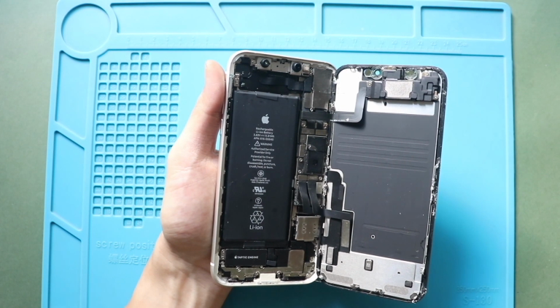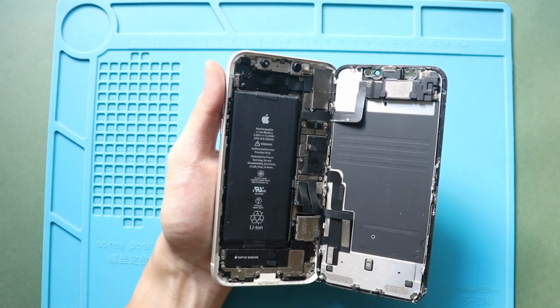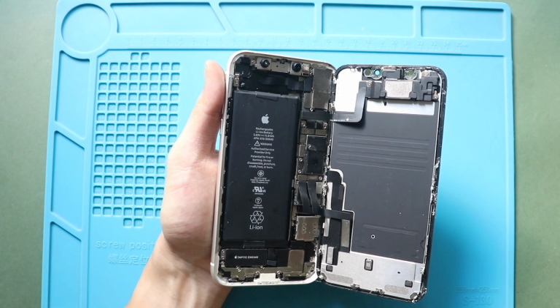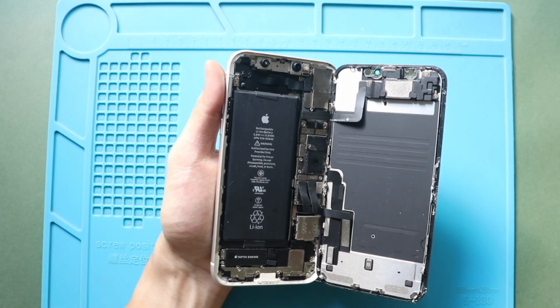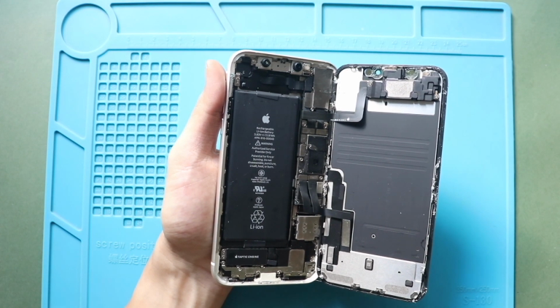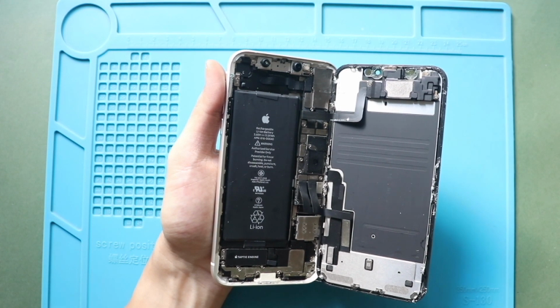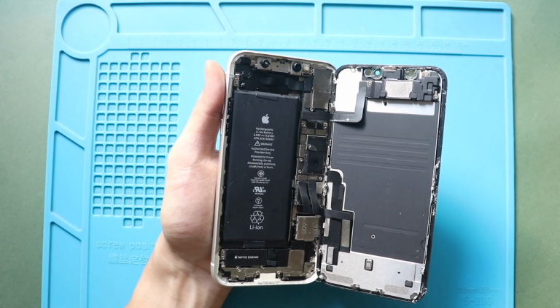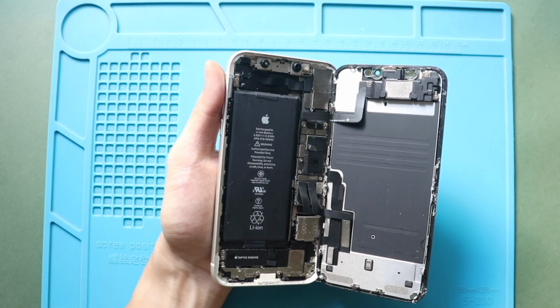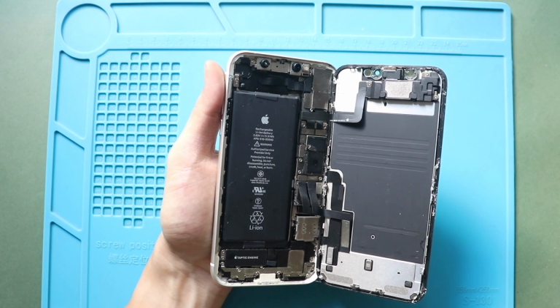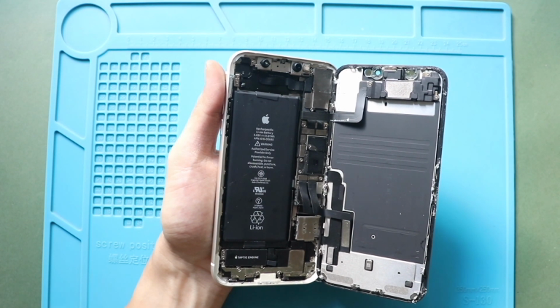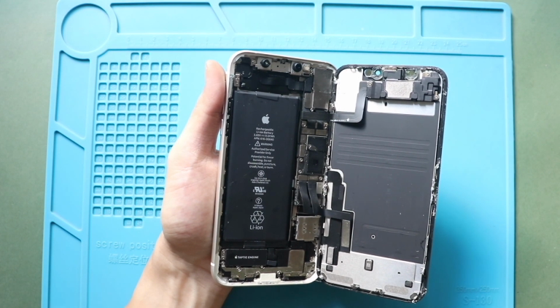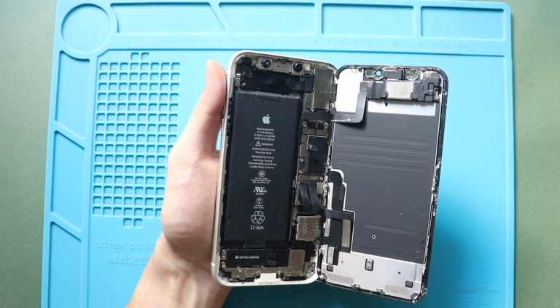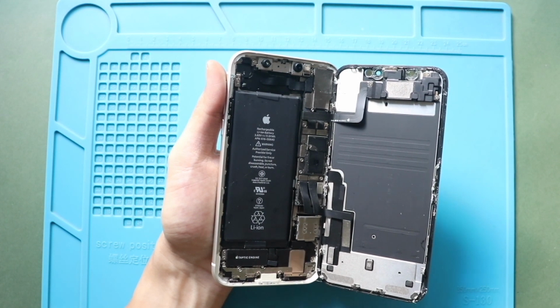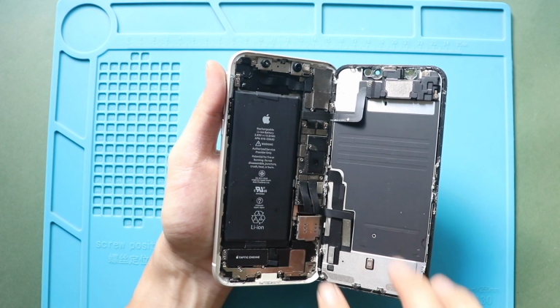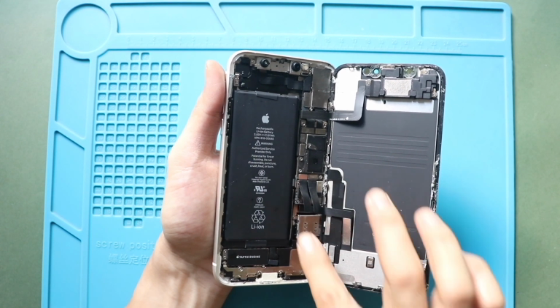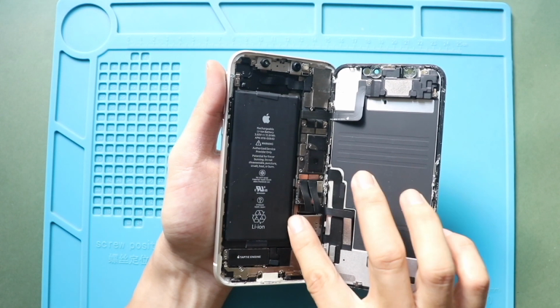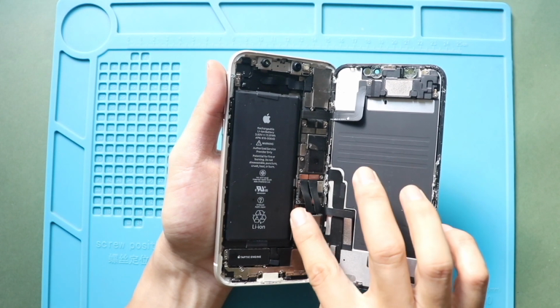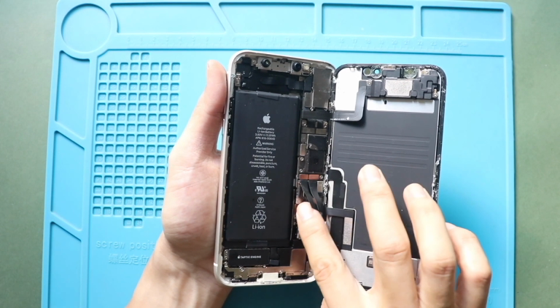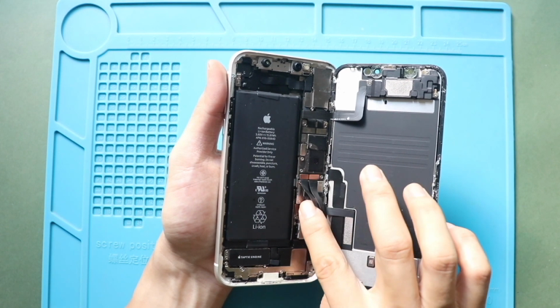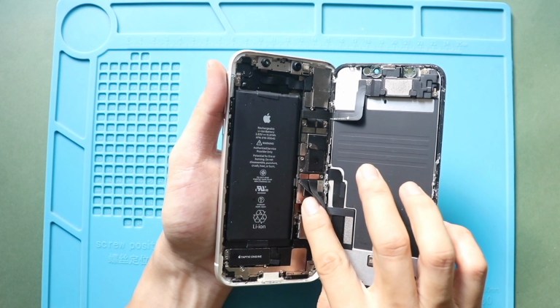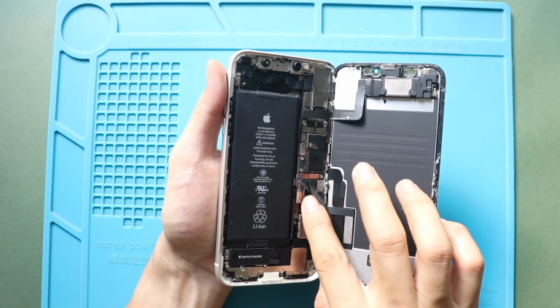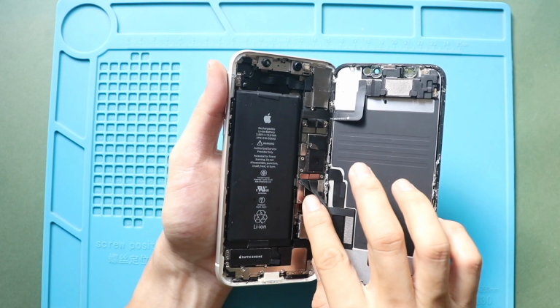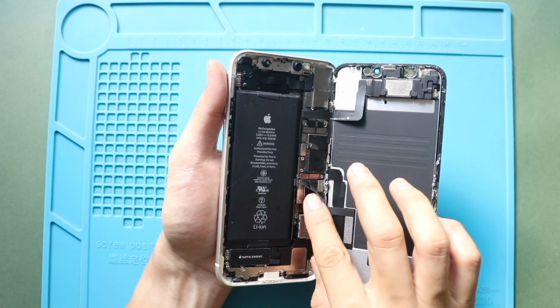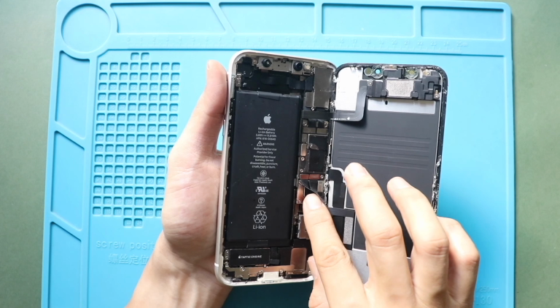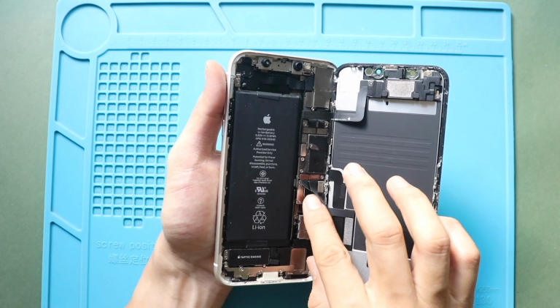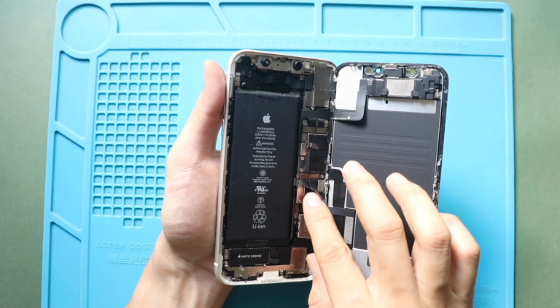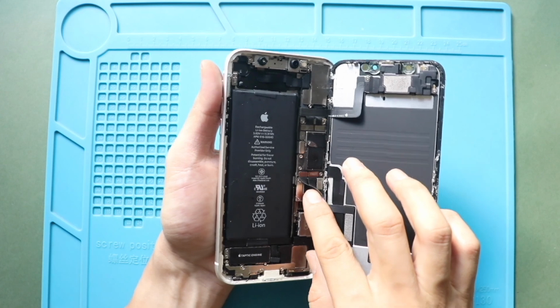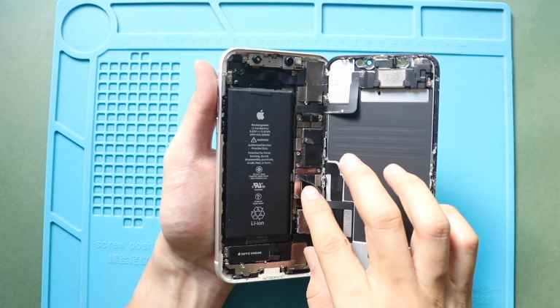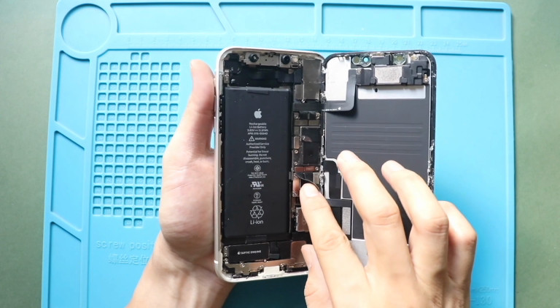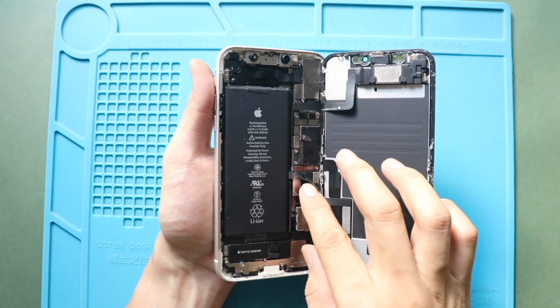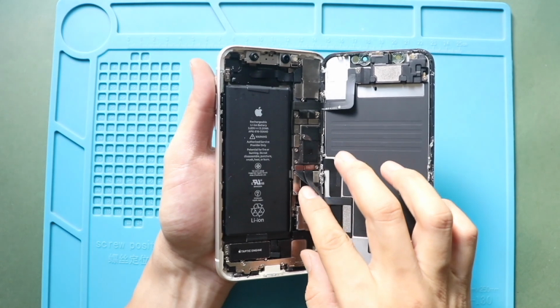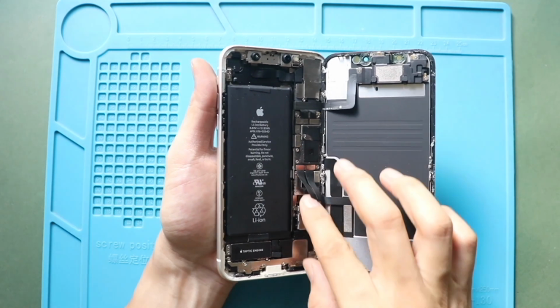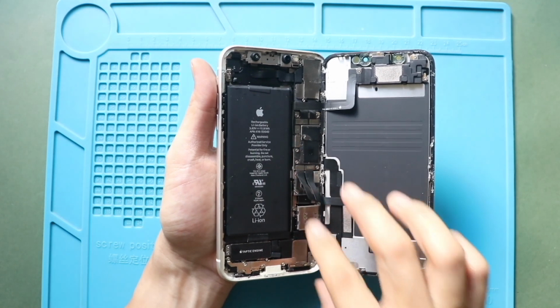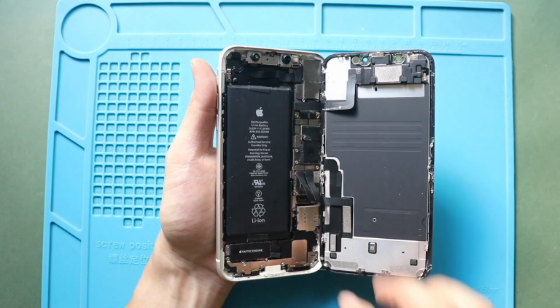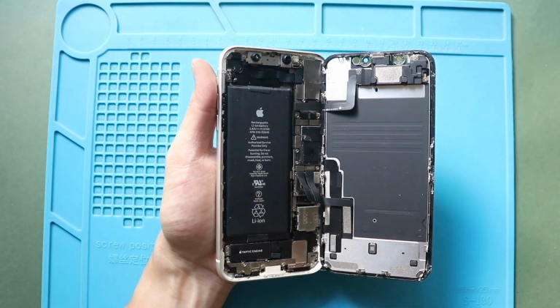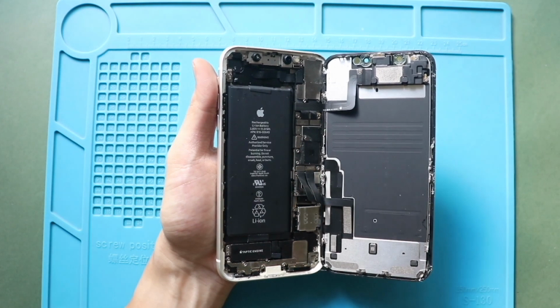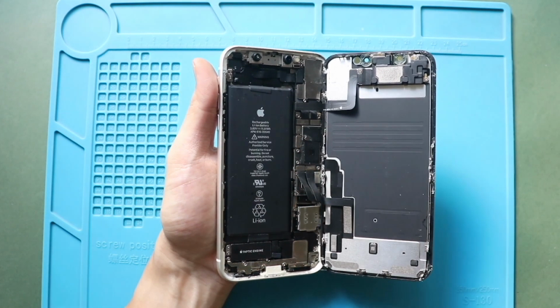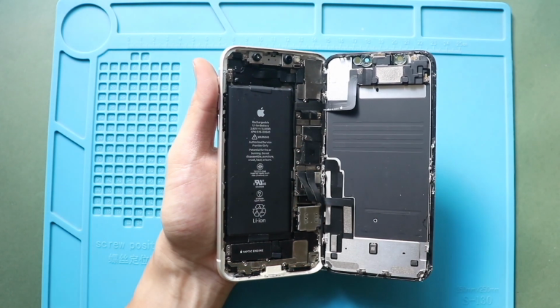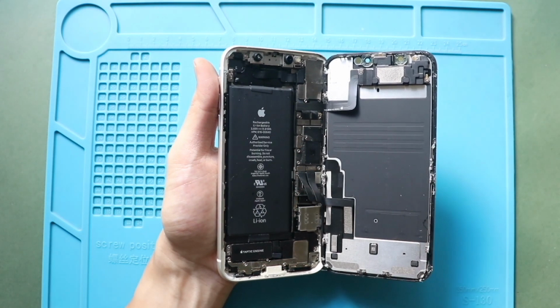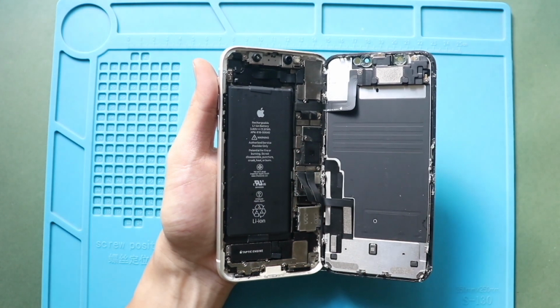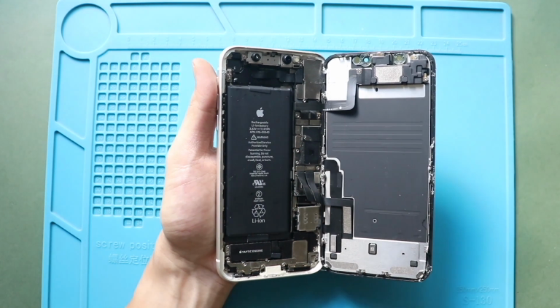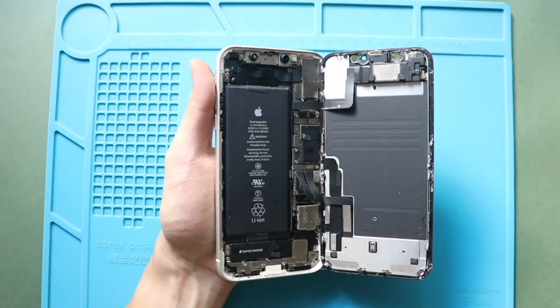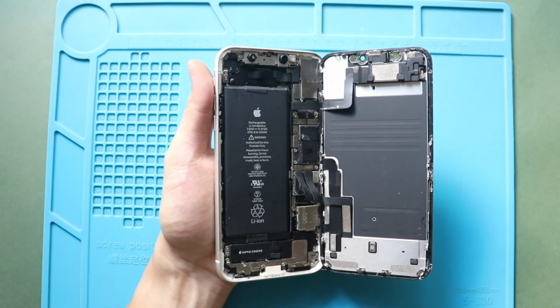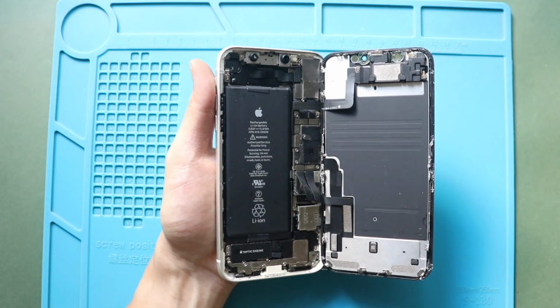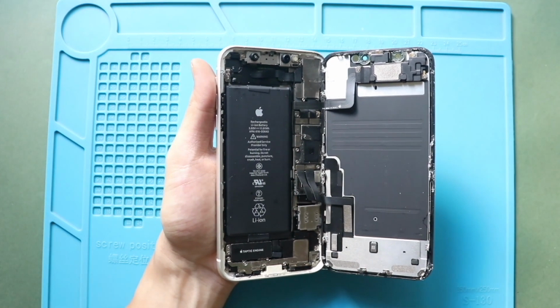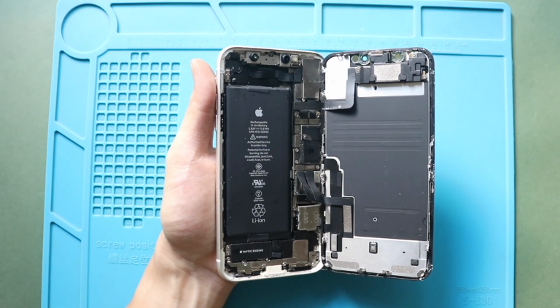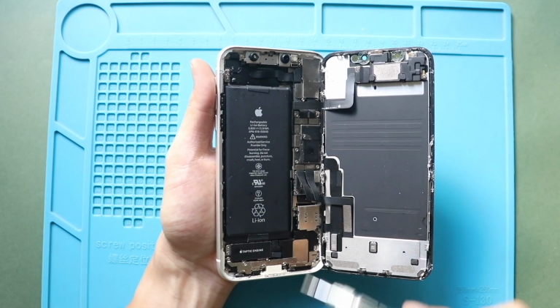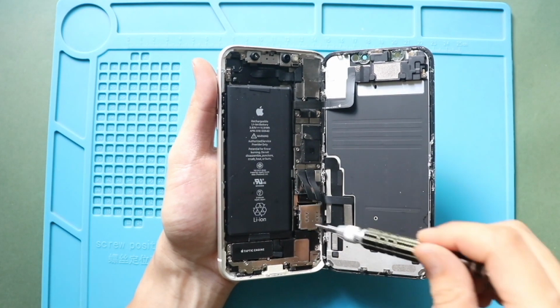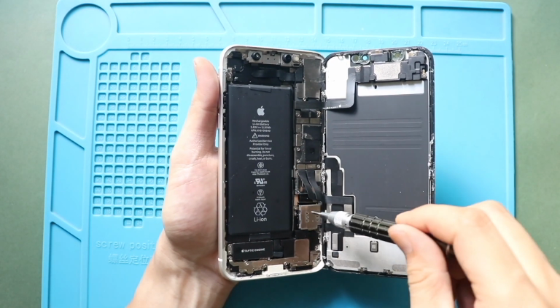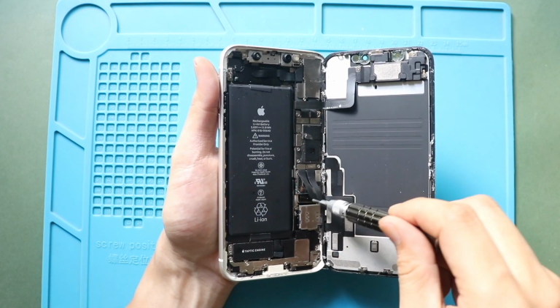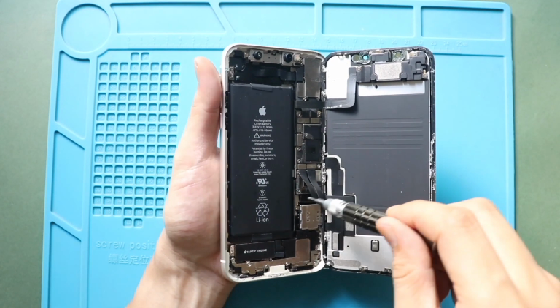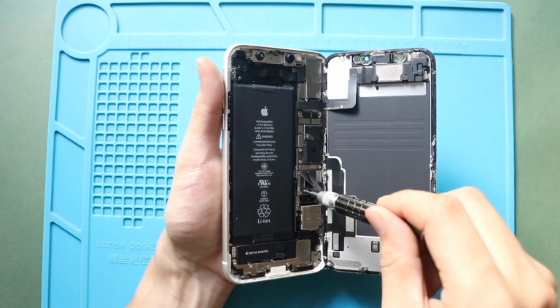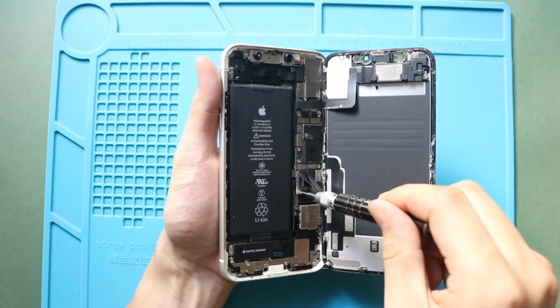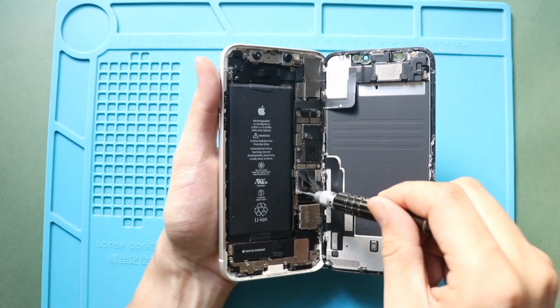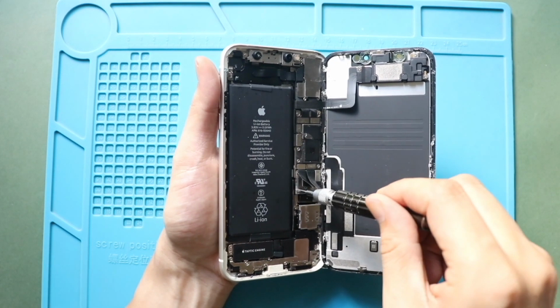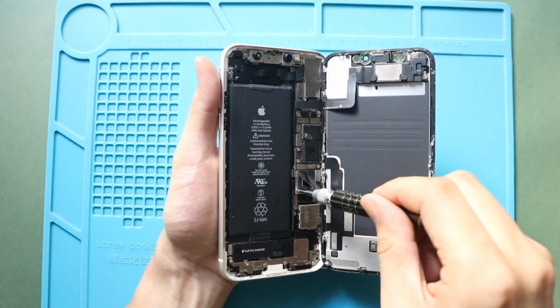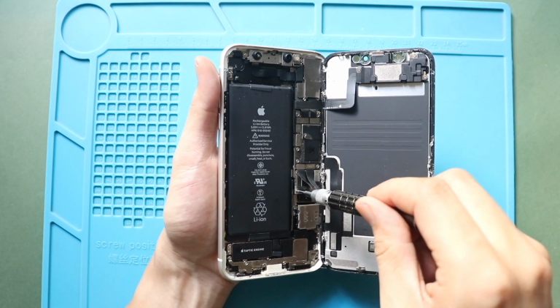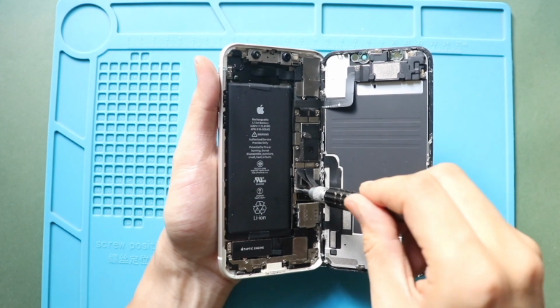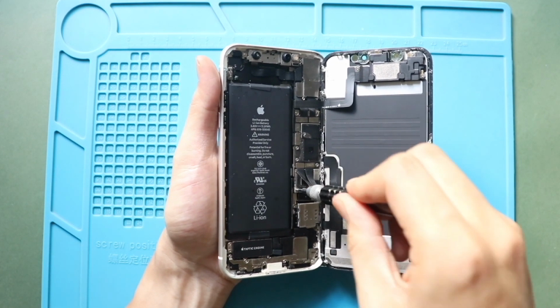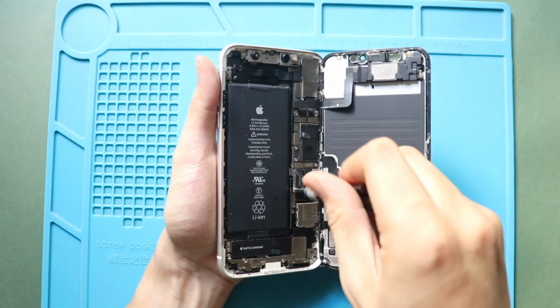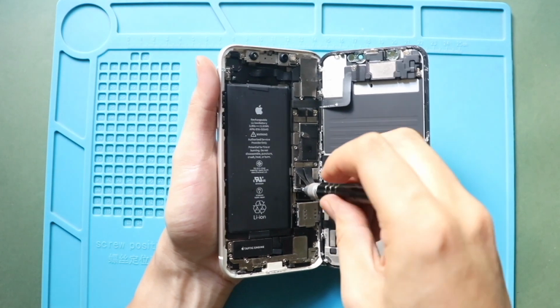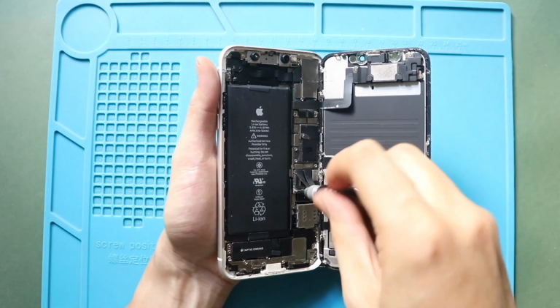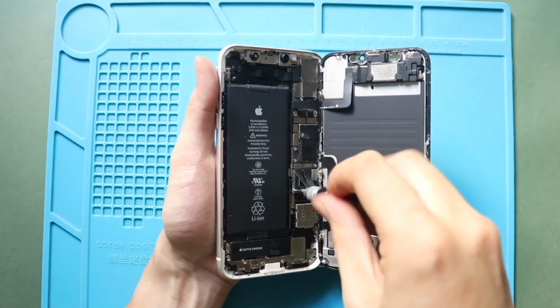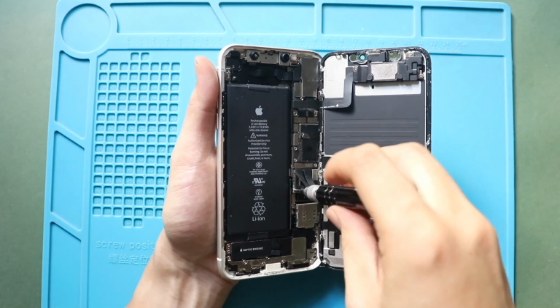Next, remove the battery connector shield by undoing three screws. Be gentle with the LCD cables while unscrewing.